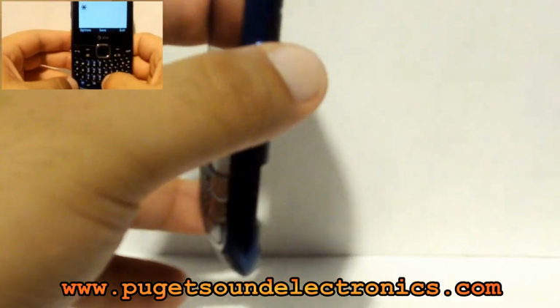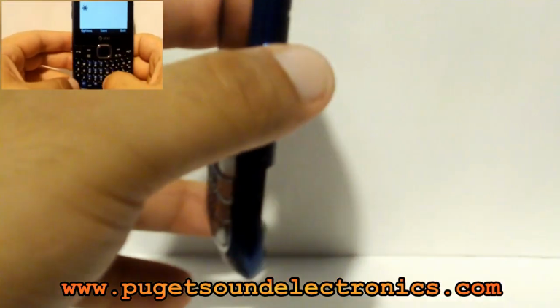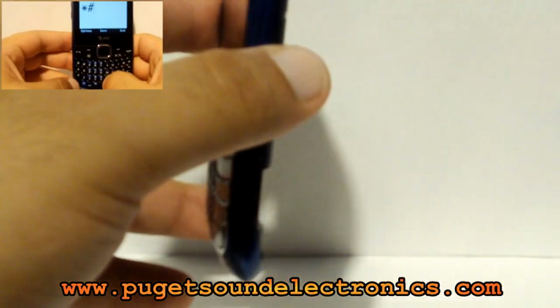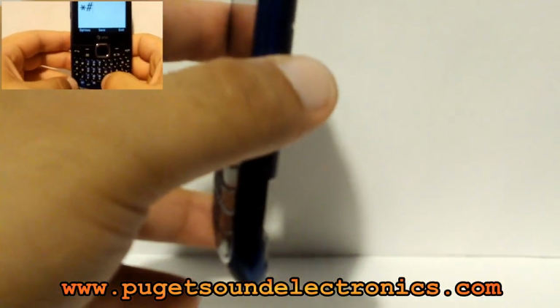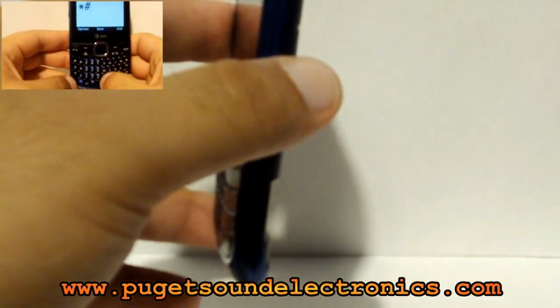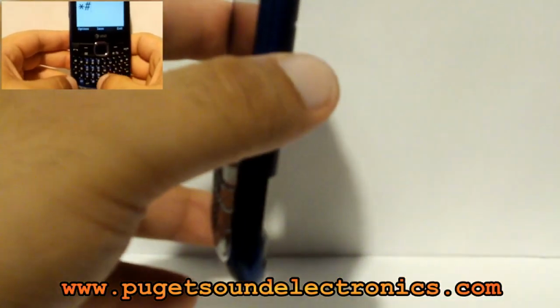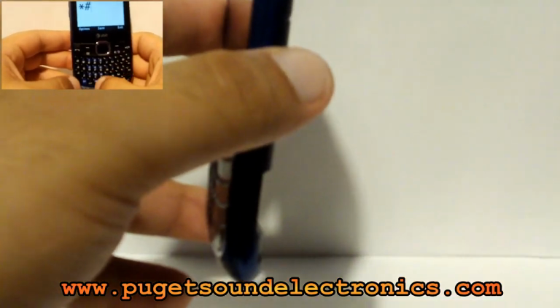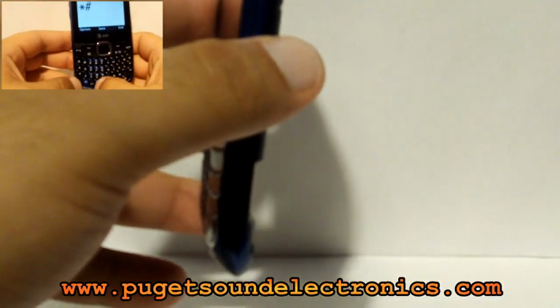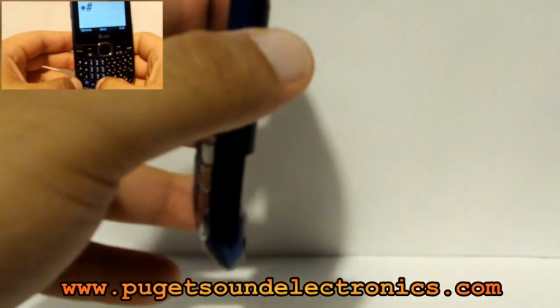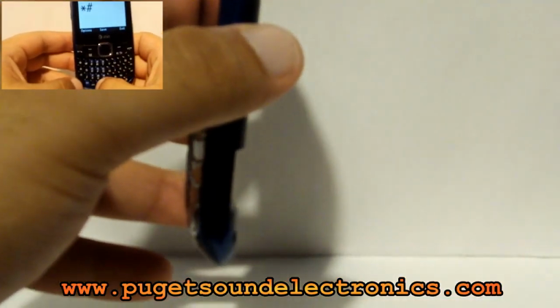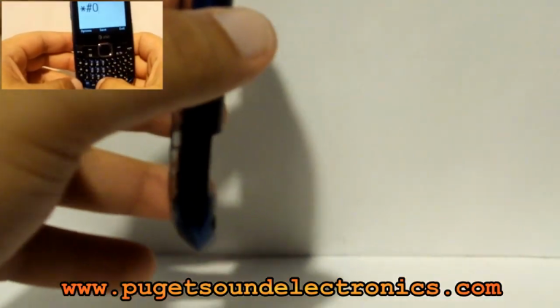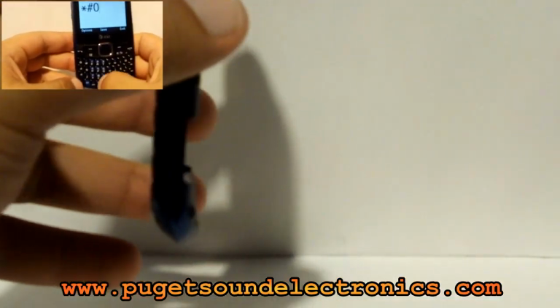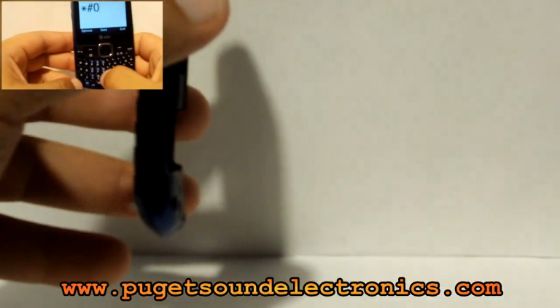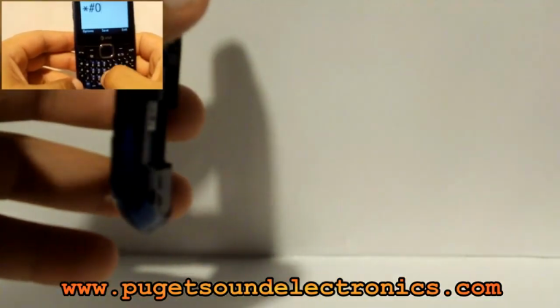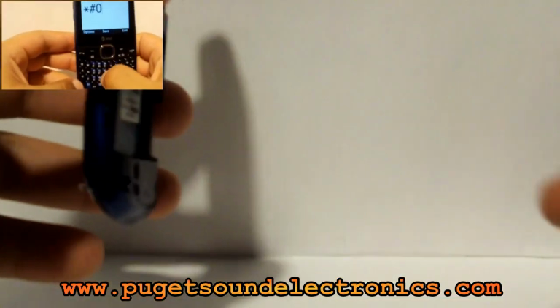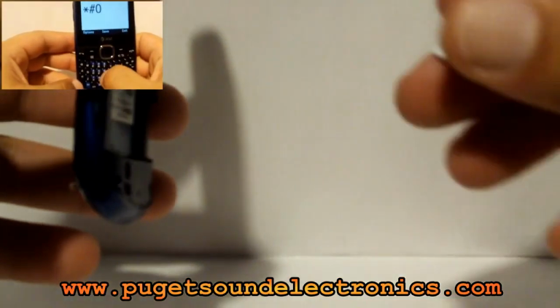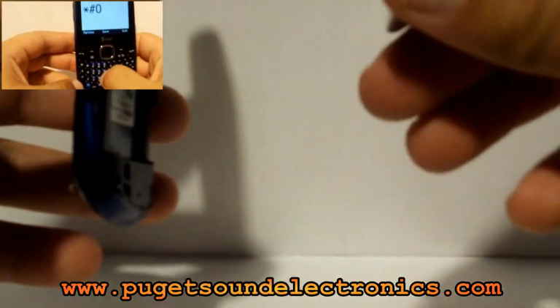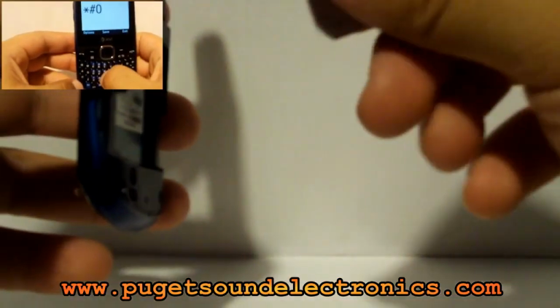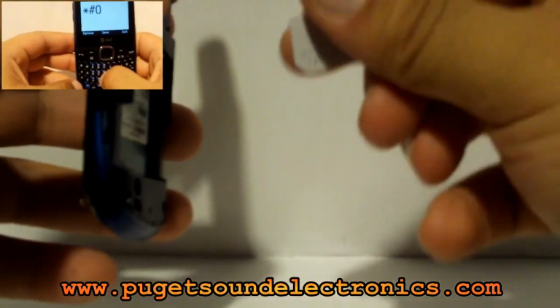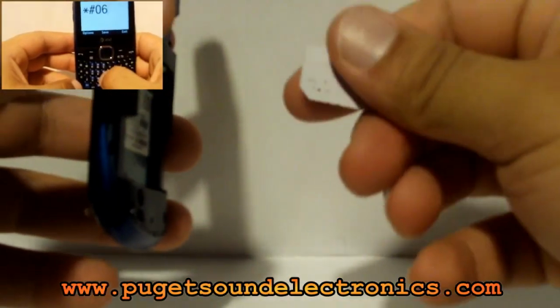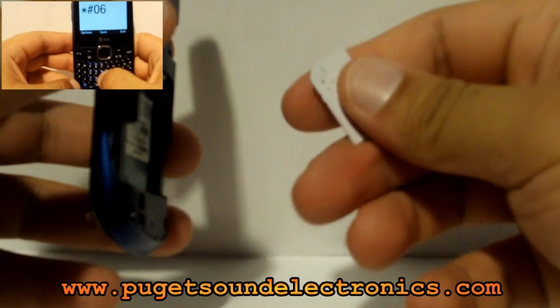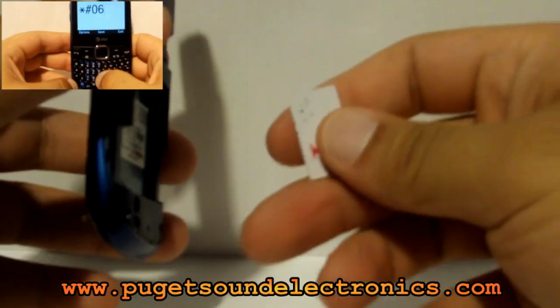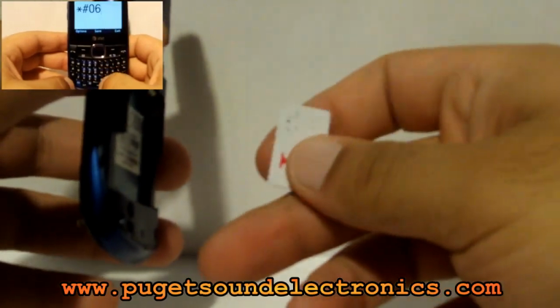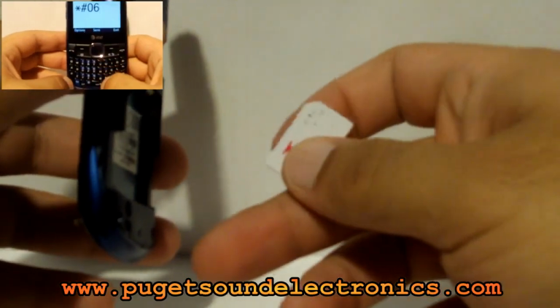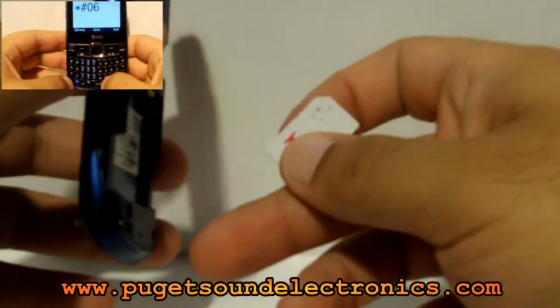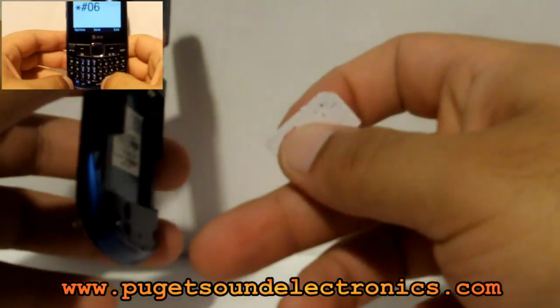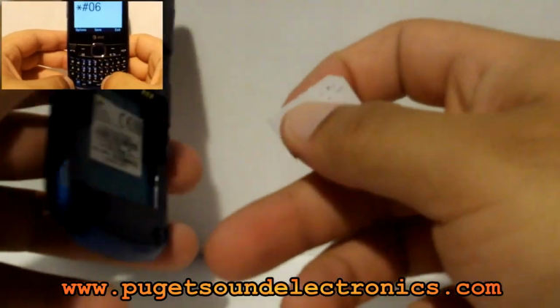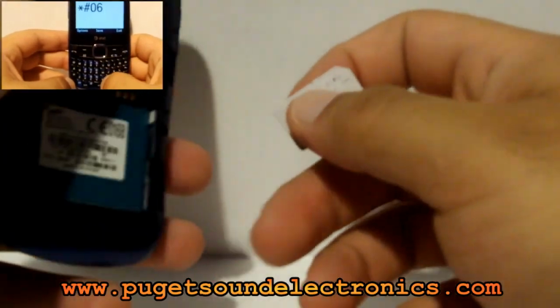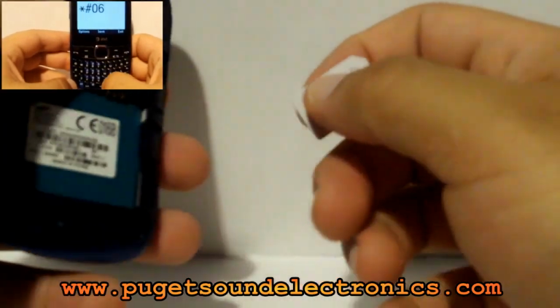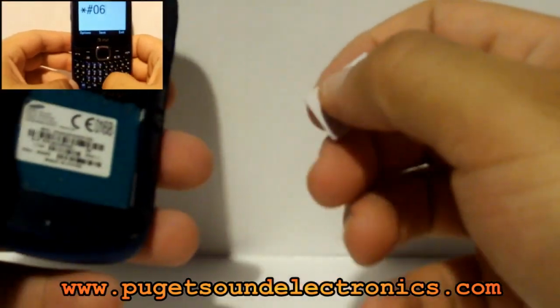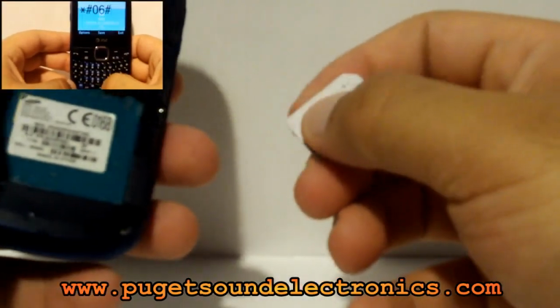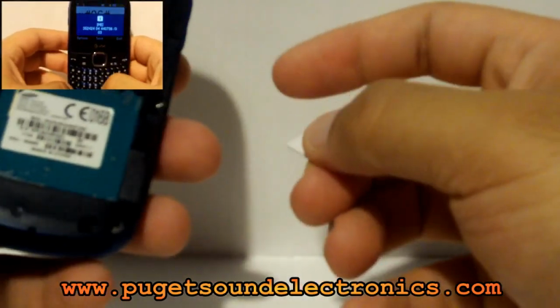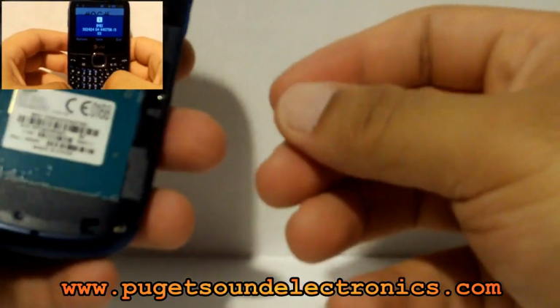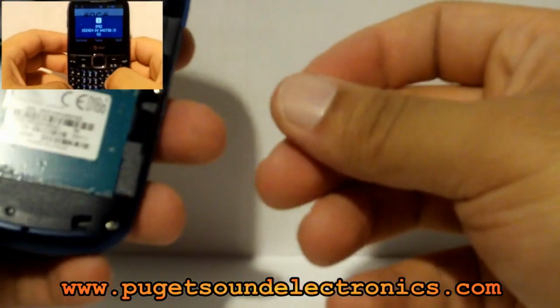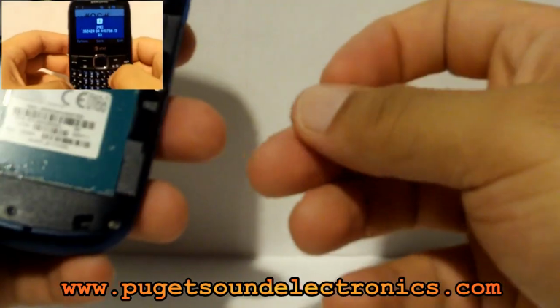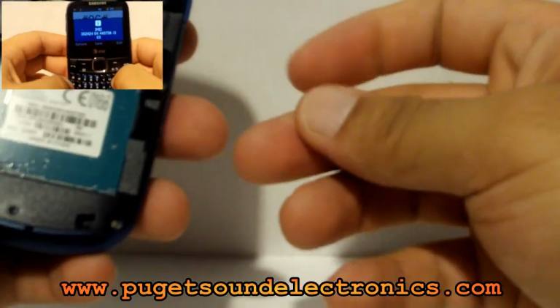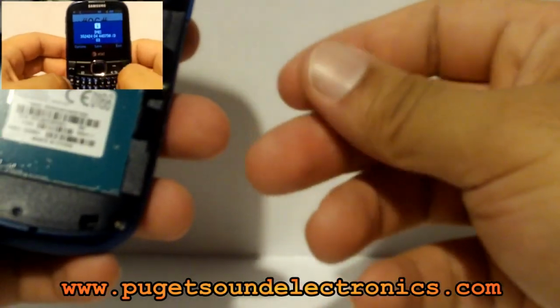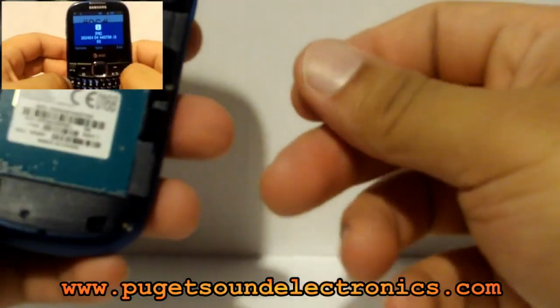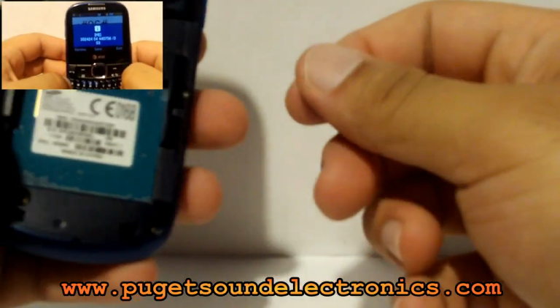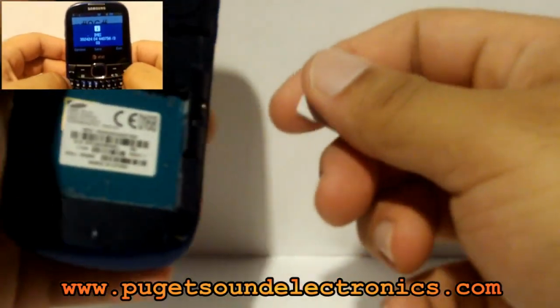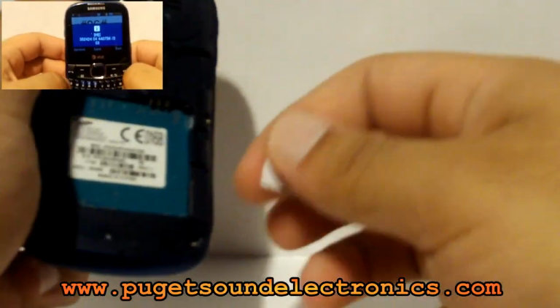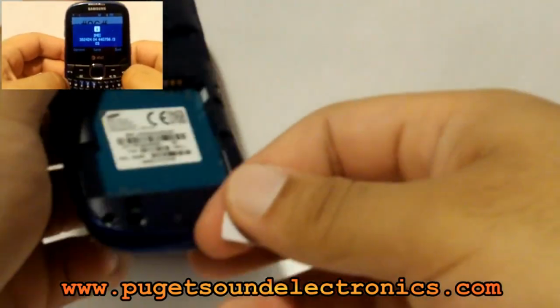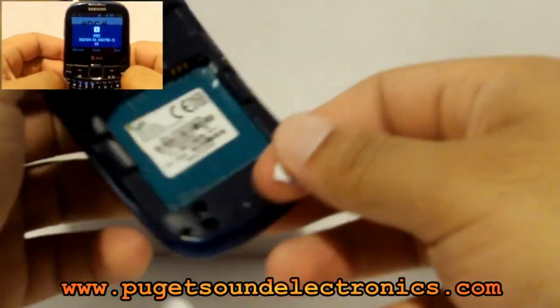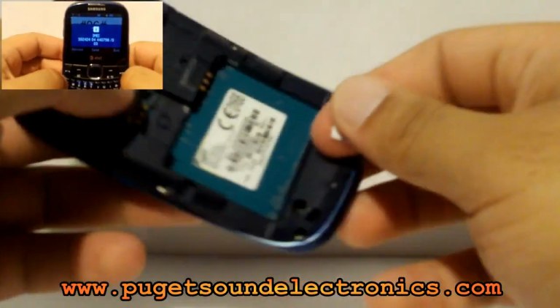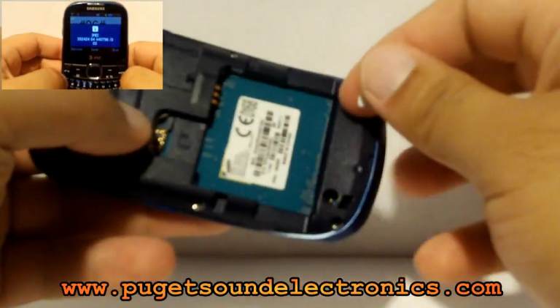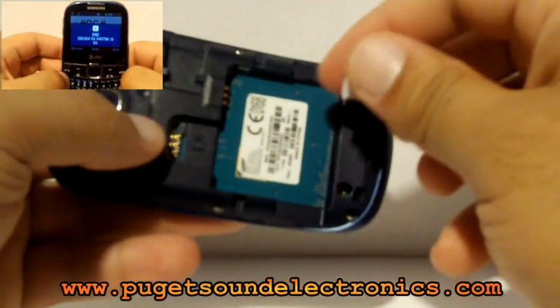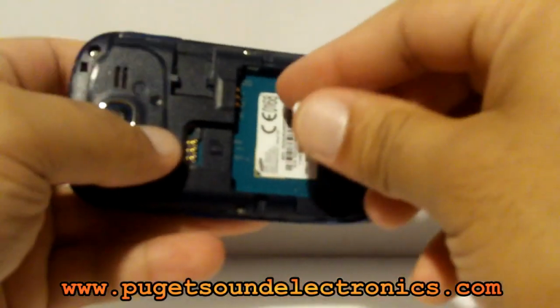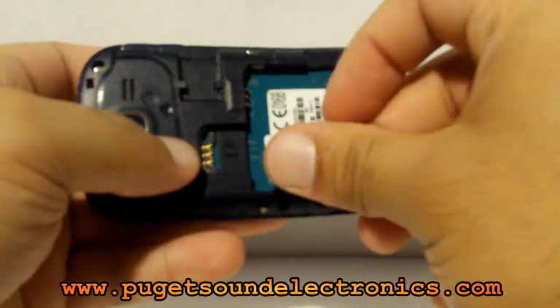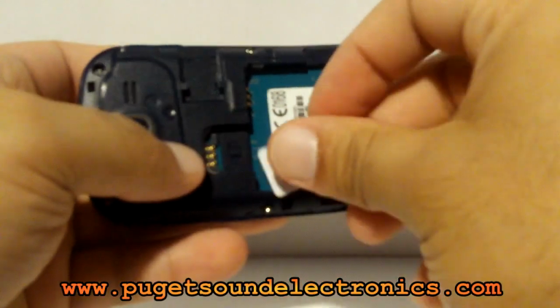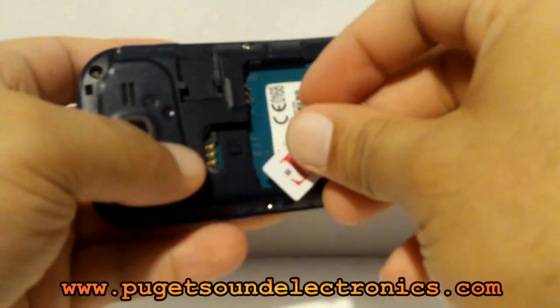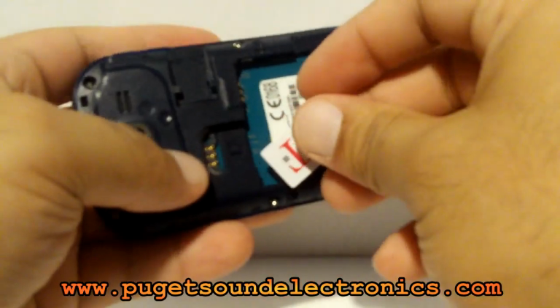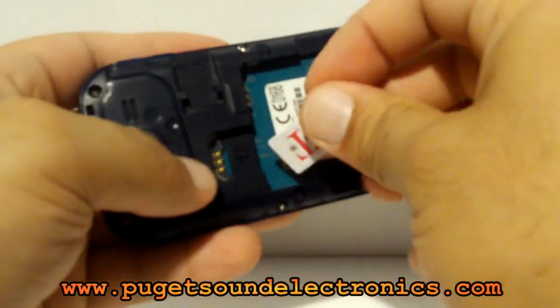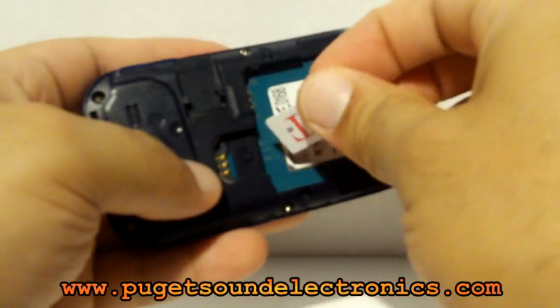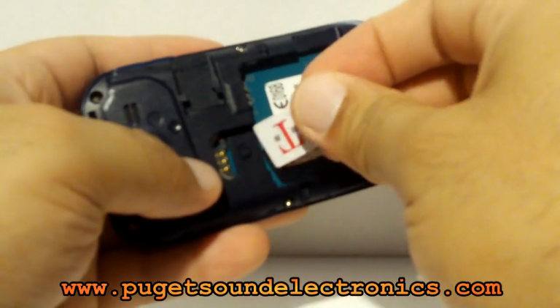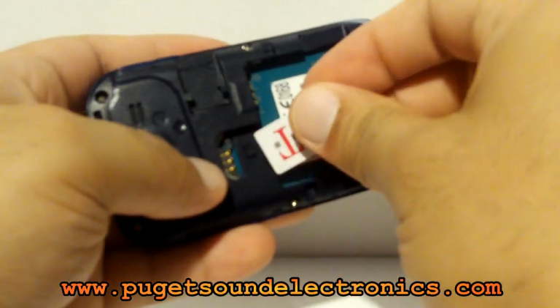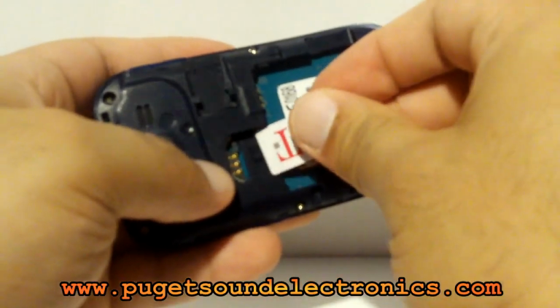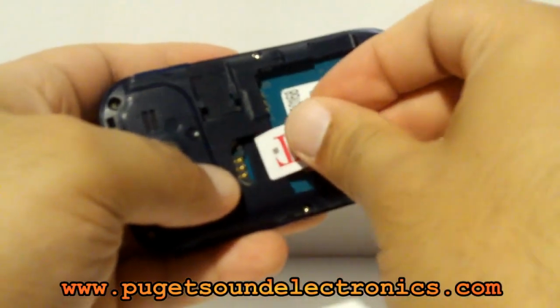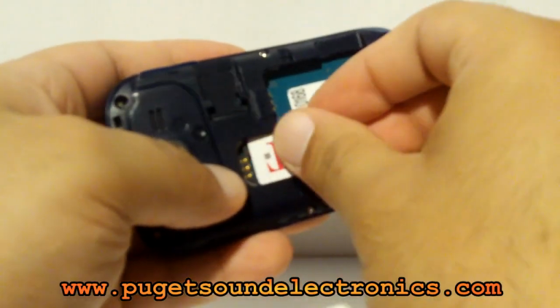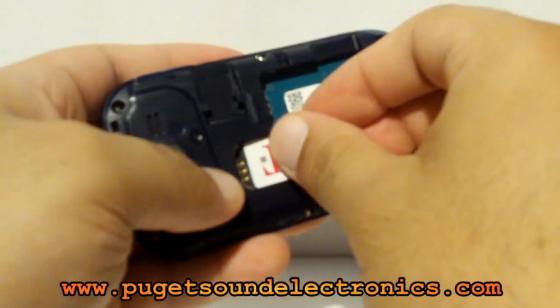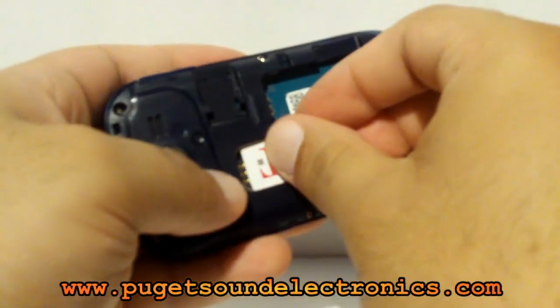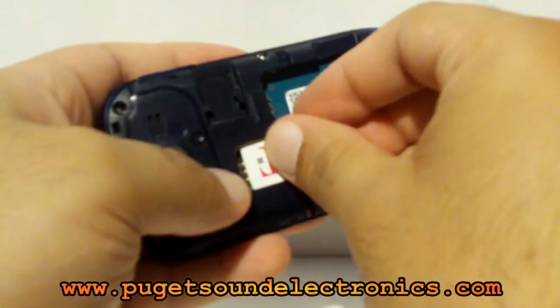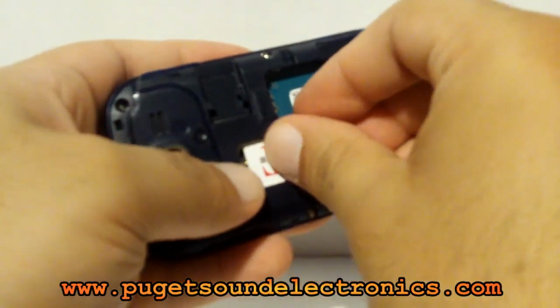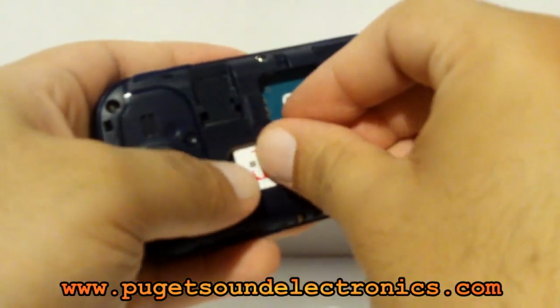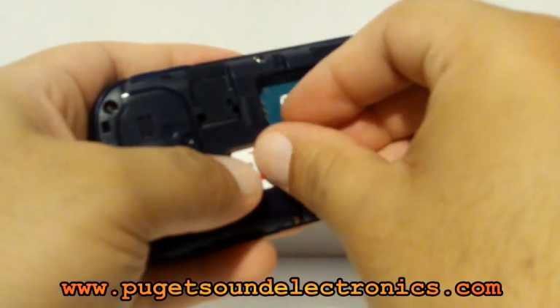Once you have your unlock code, you want to go ahead and insert an incorrect SIM card. I'll be using a T-Mobile SIM card for this unlocking process.